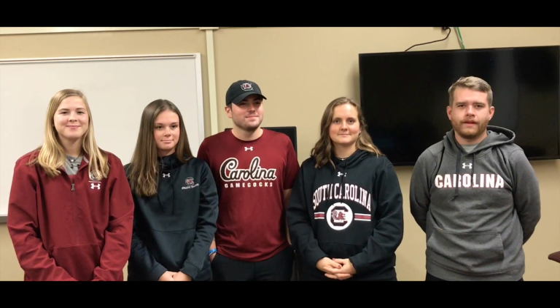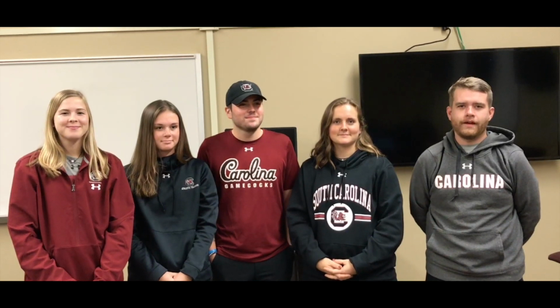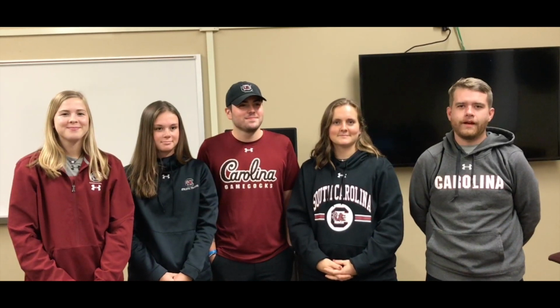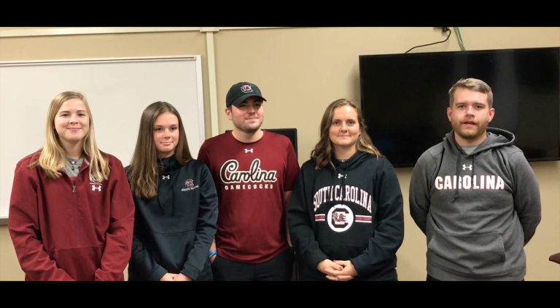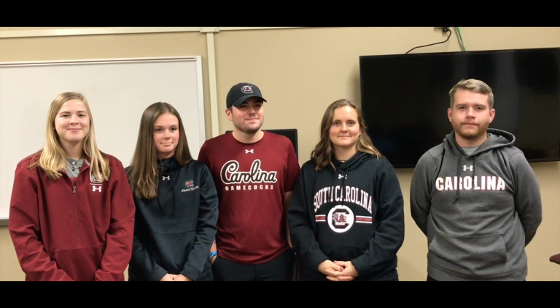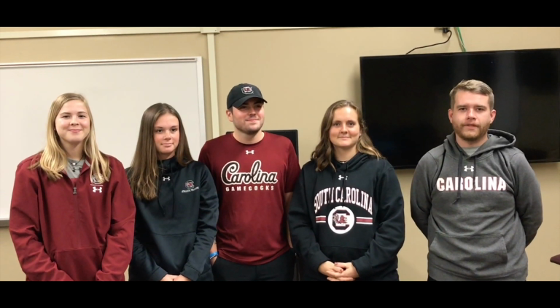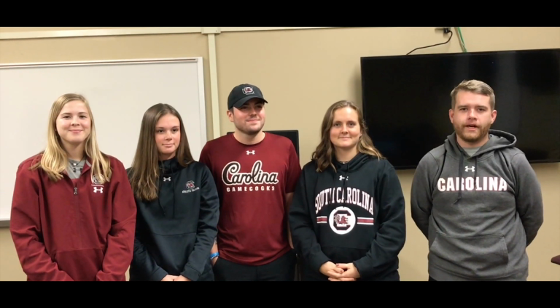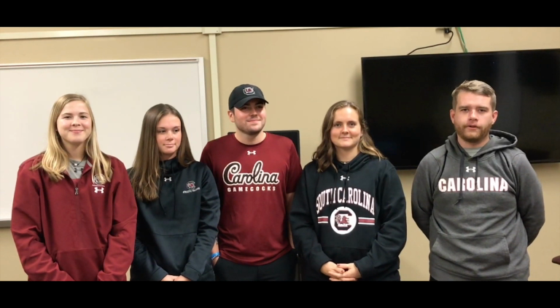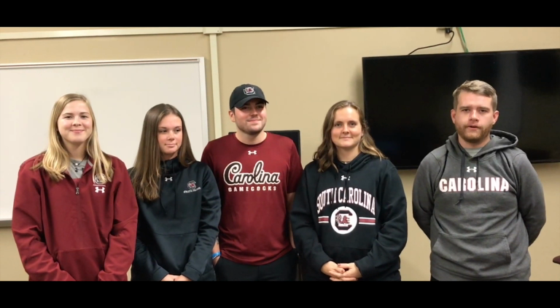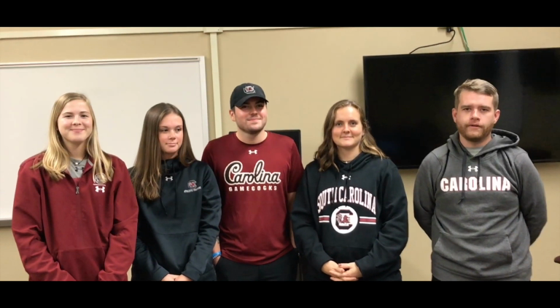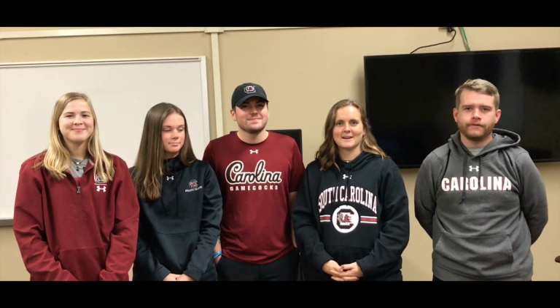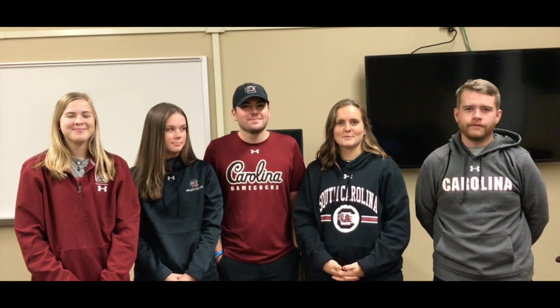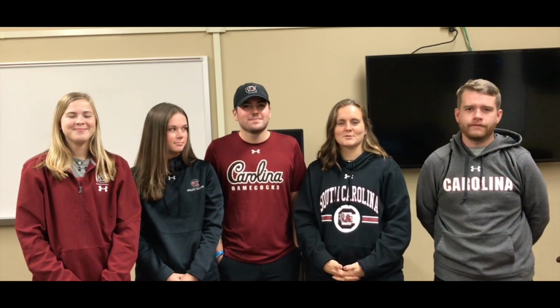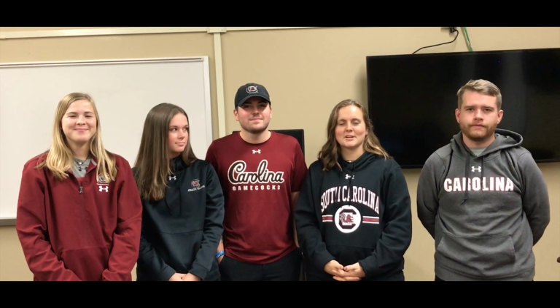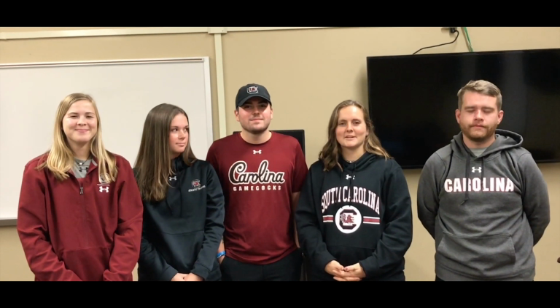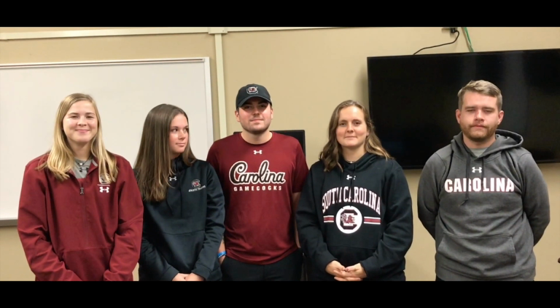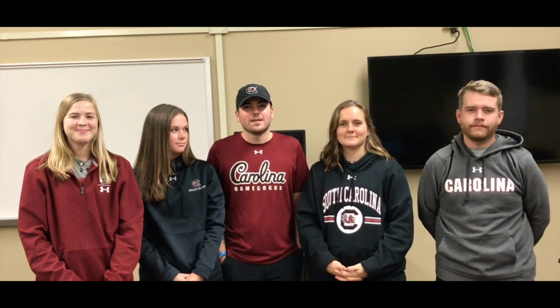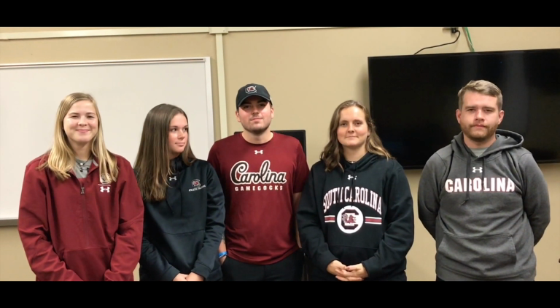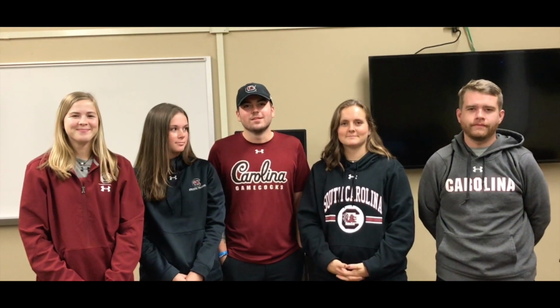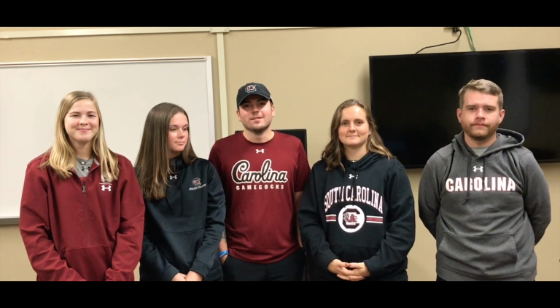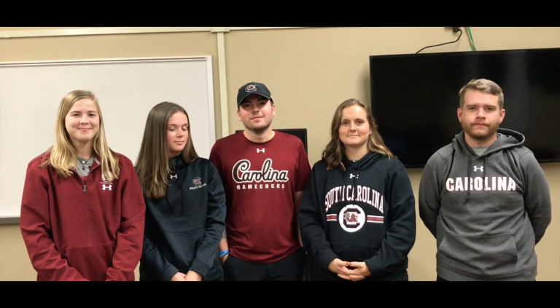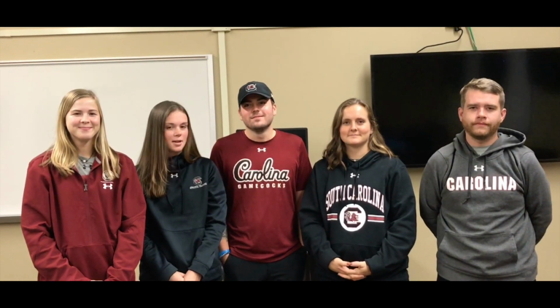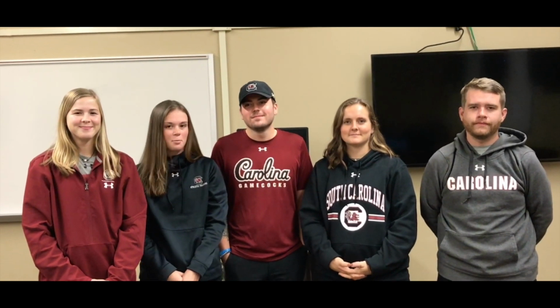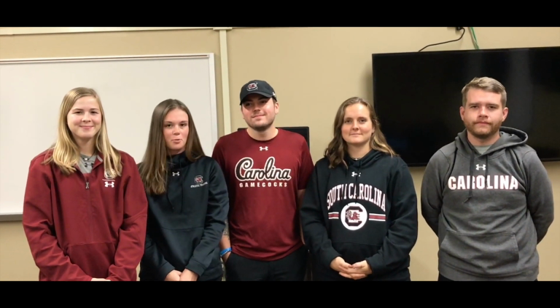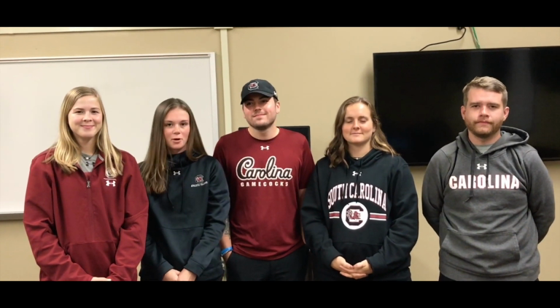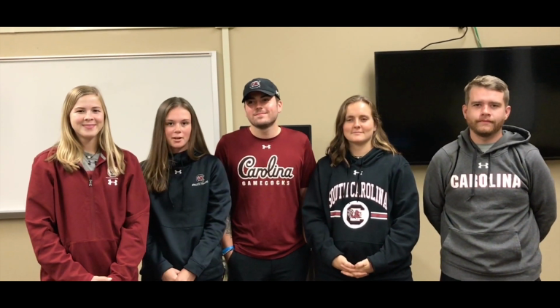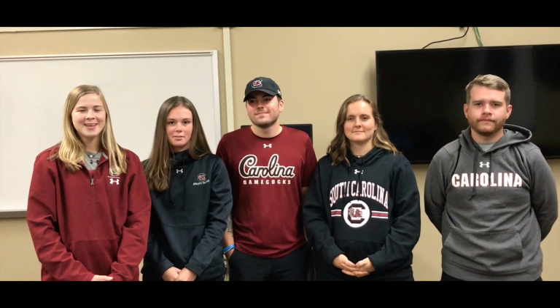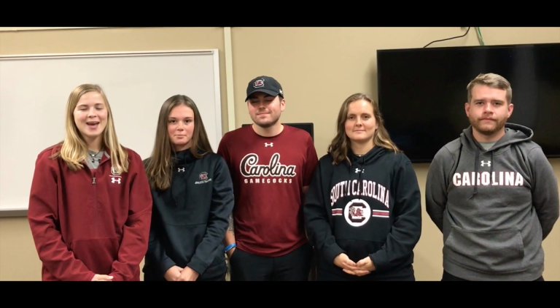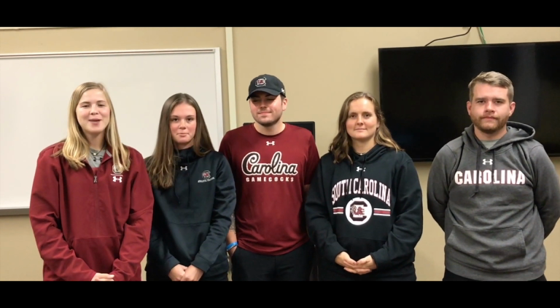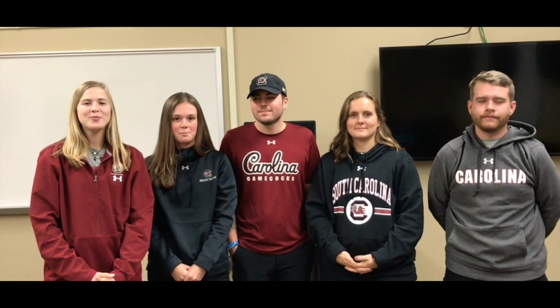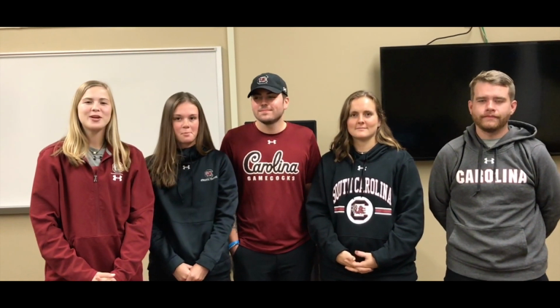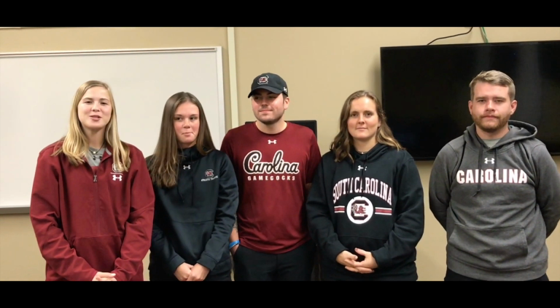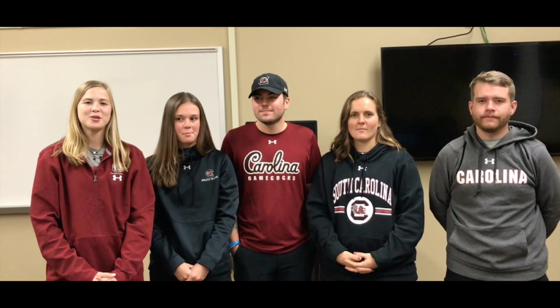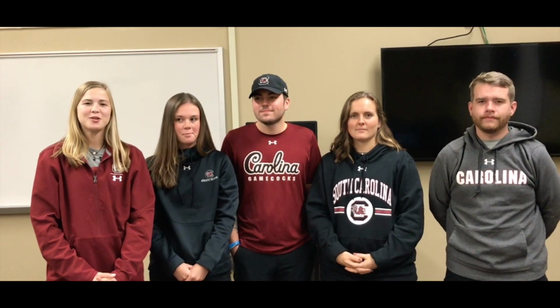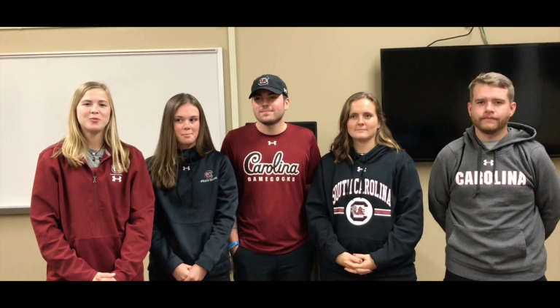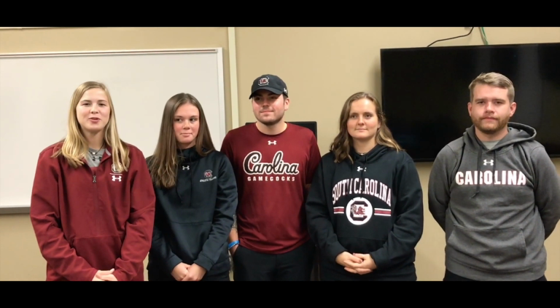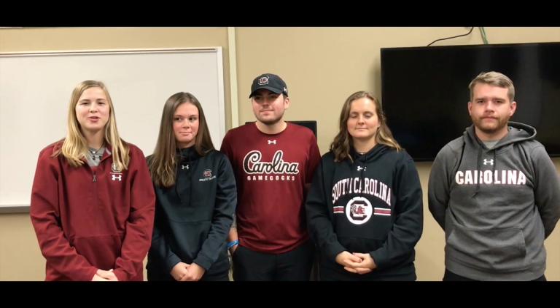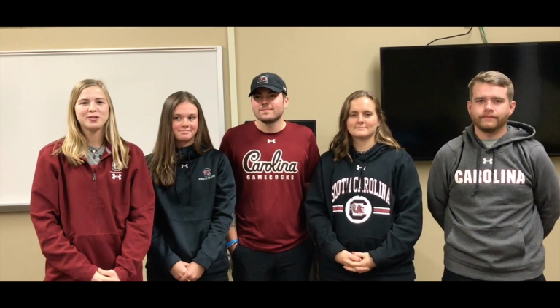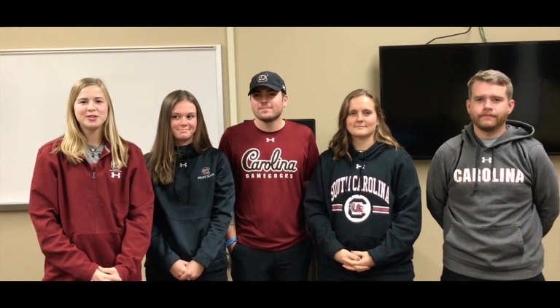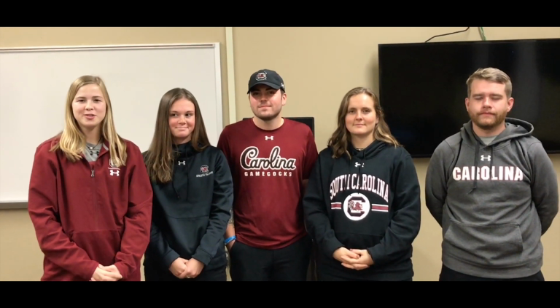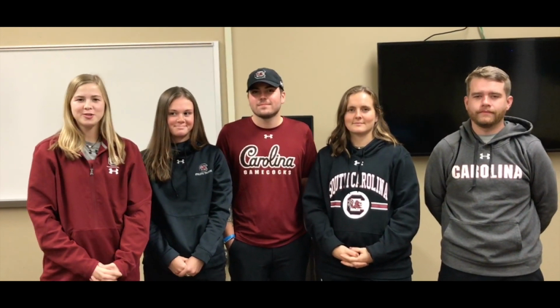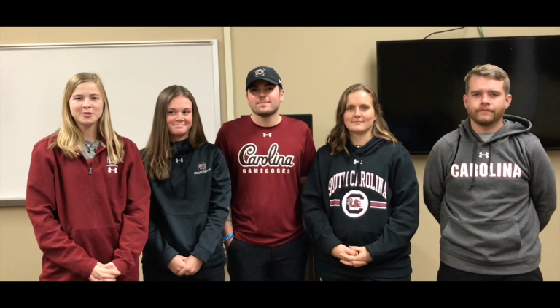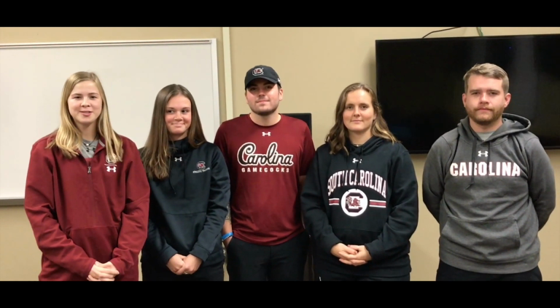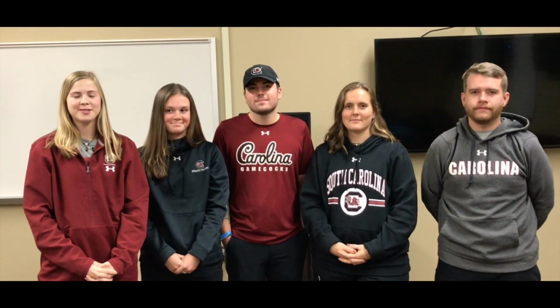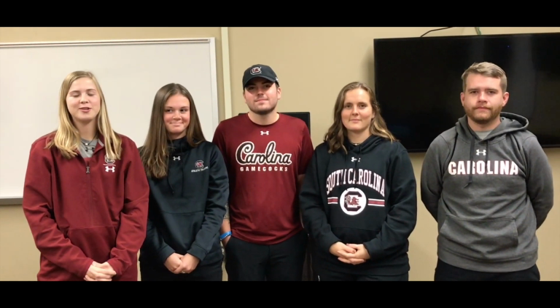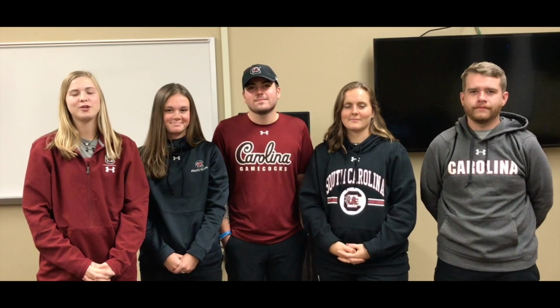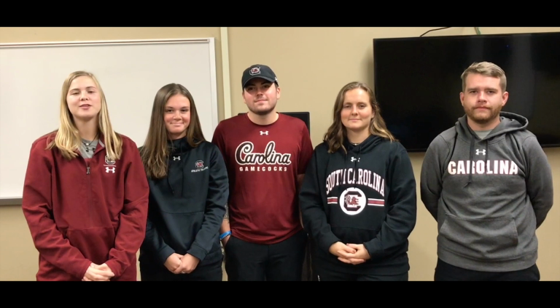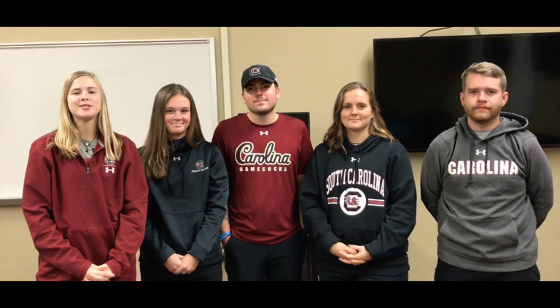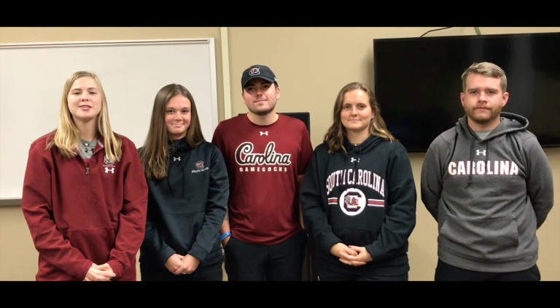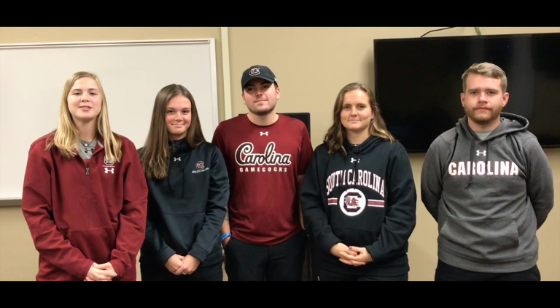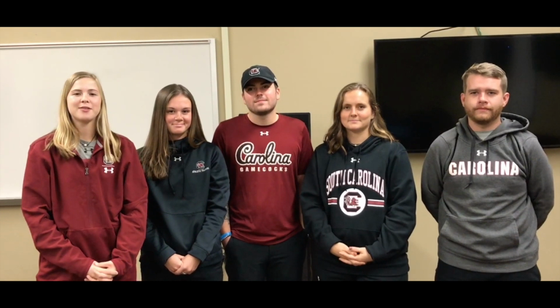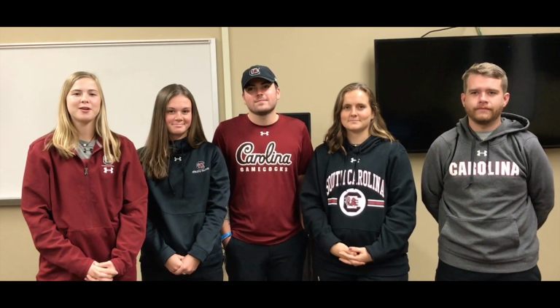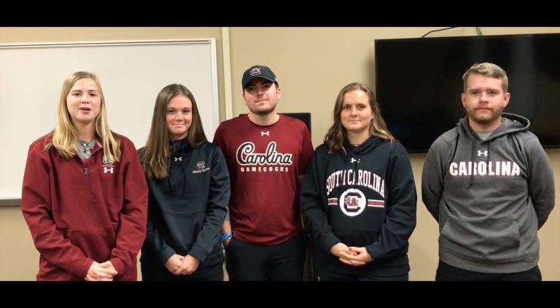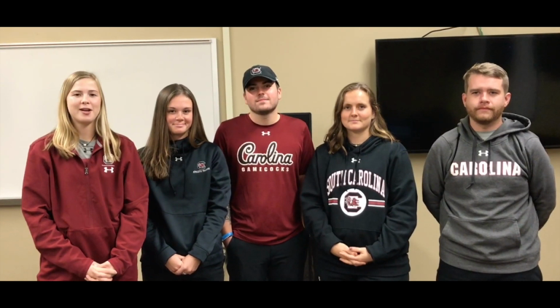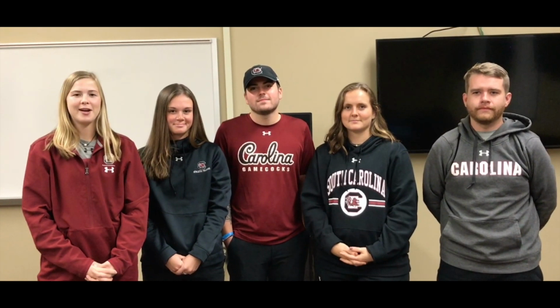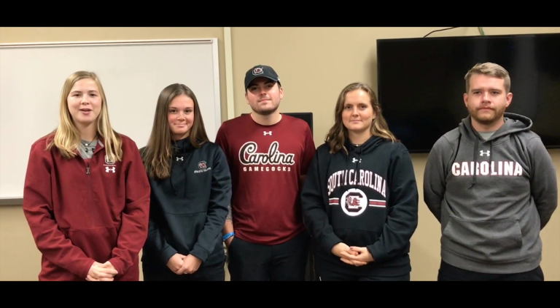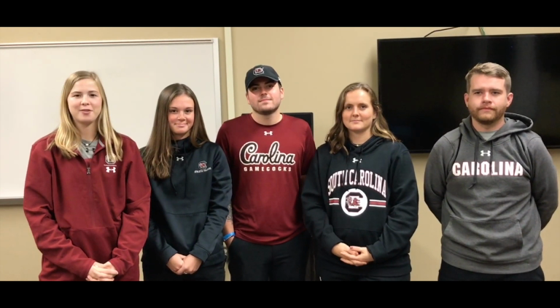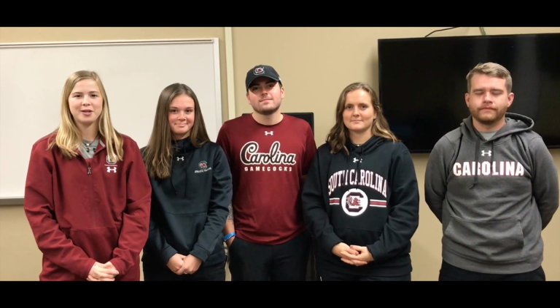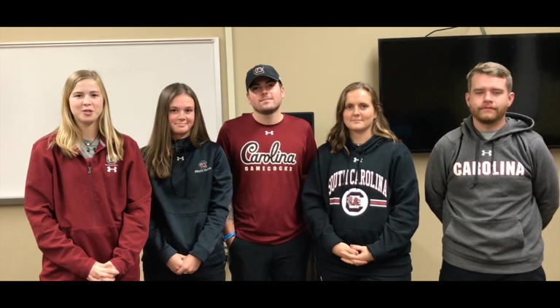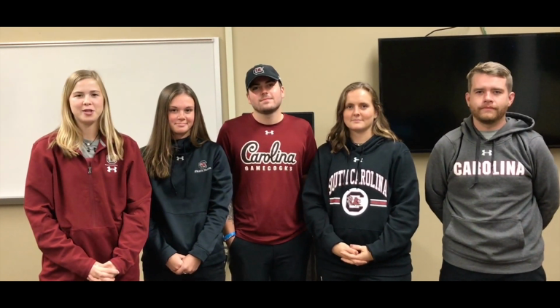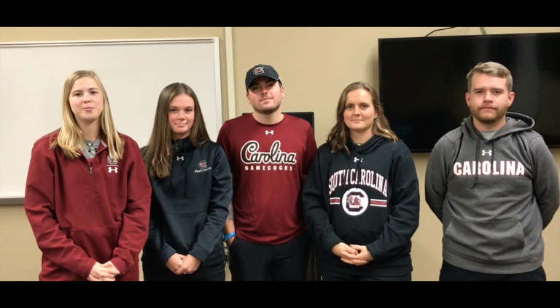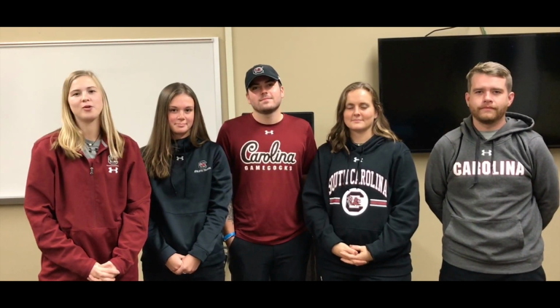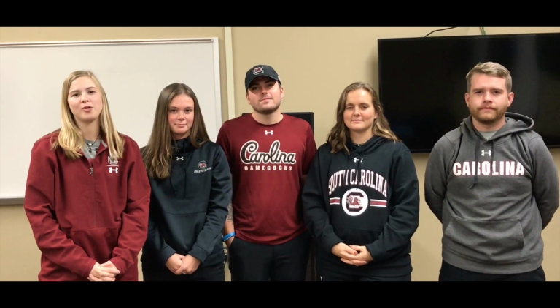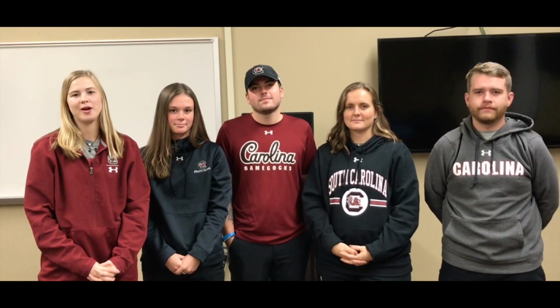Hi, I'm Tyler. I'm Dreer. I'm Dylan. I'm Morgan. I'm Rachel, and we're third year students at the University of South Carolina Athletic Training Program.